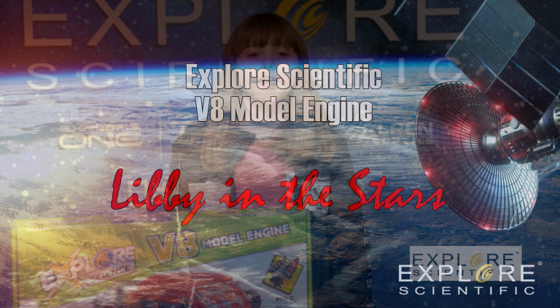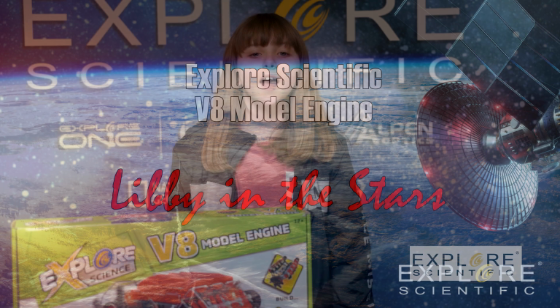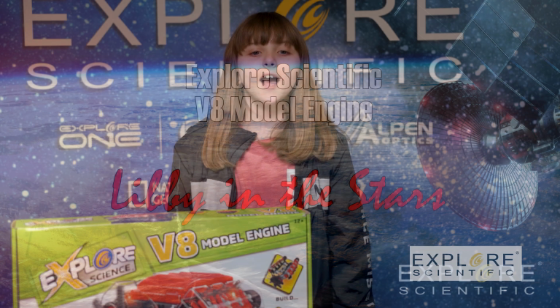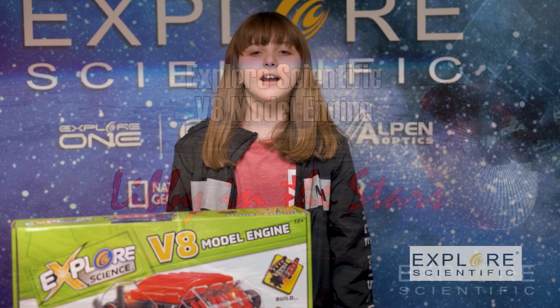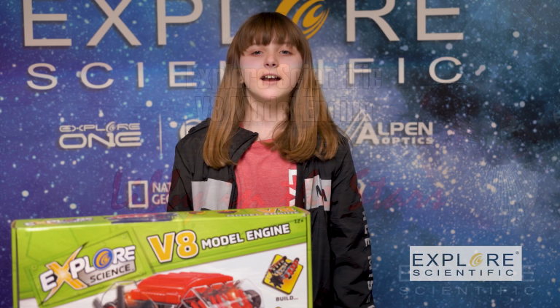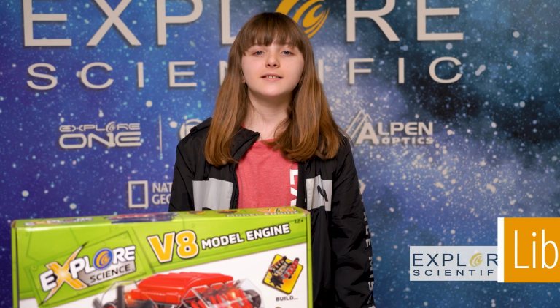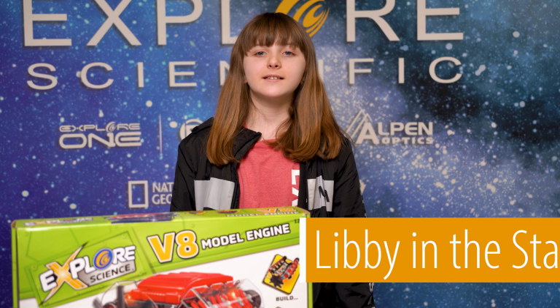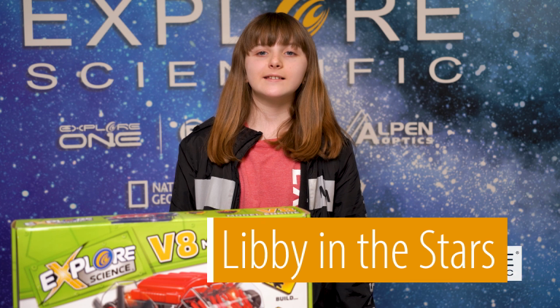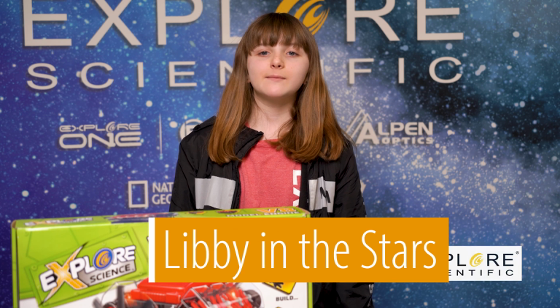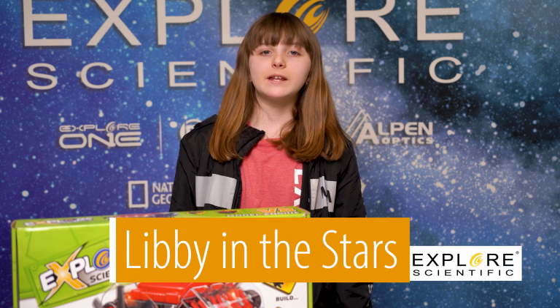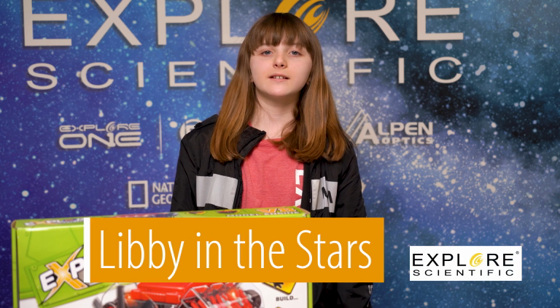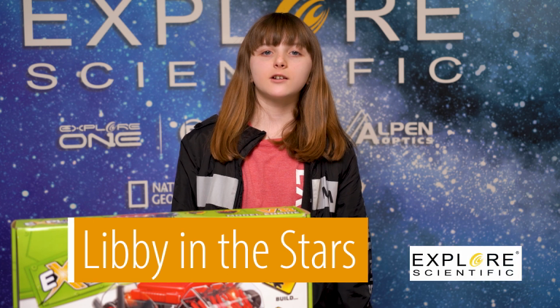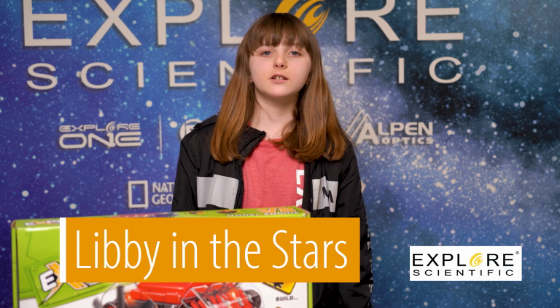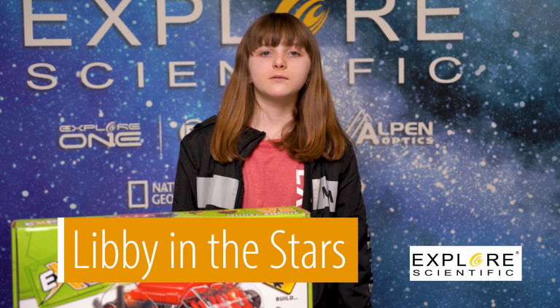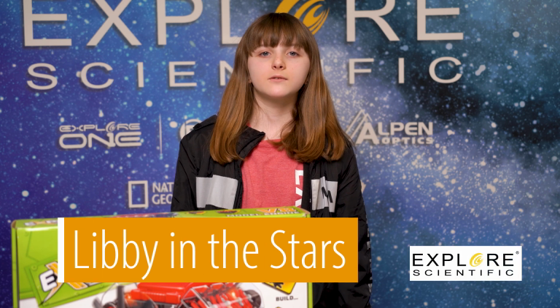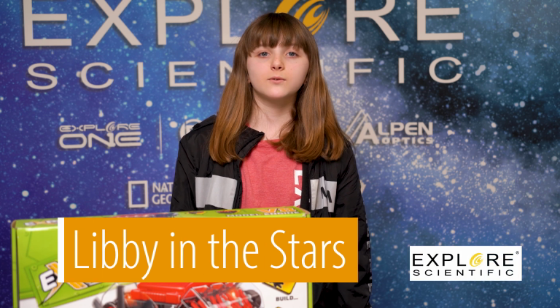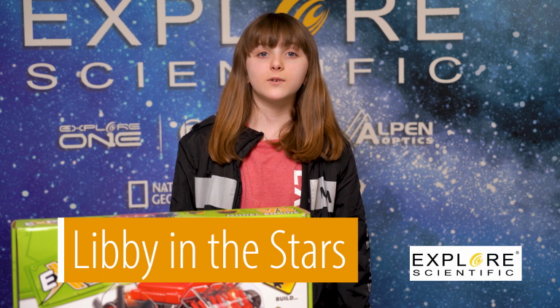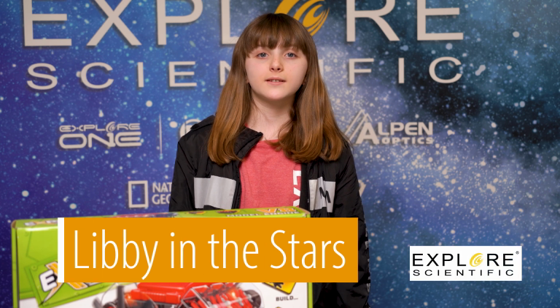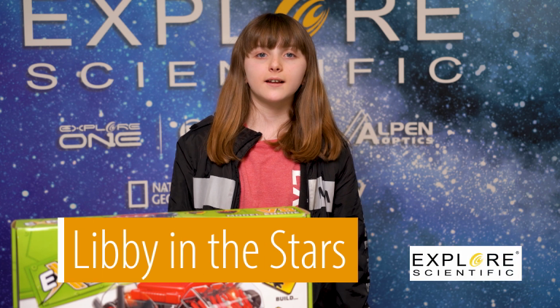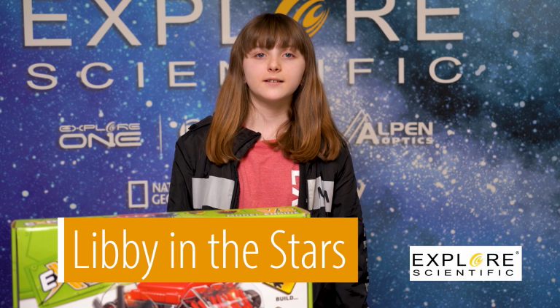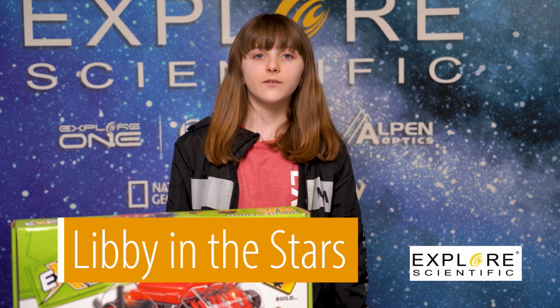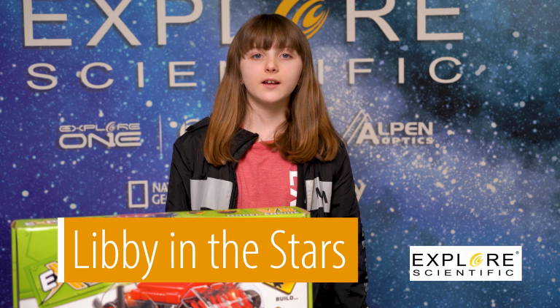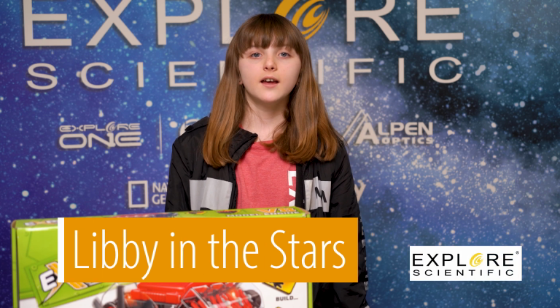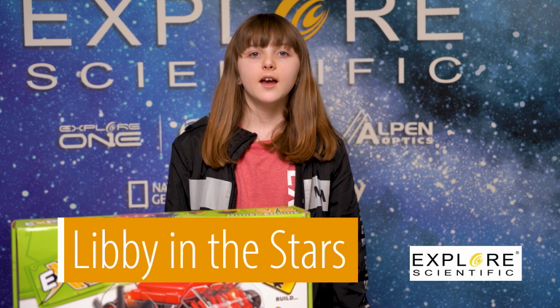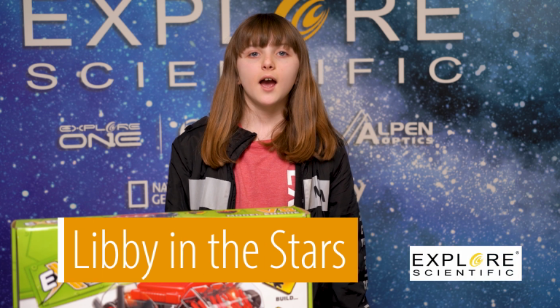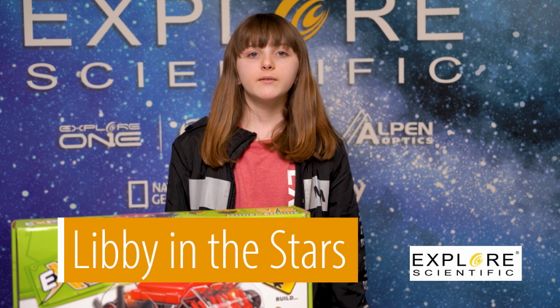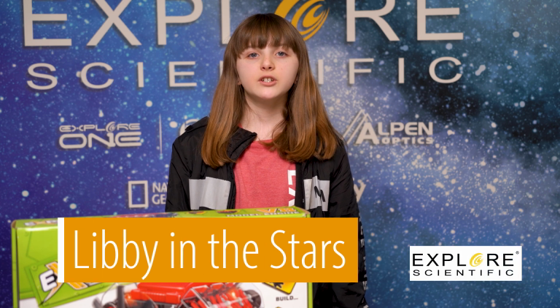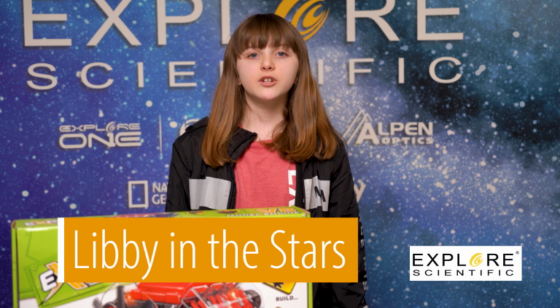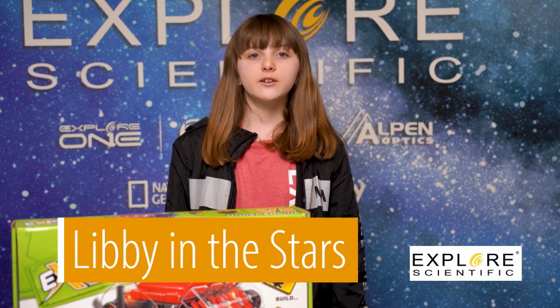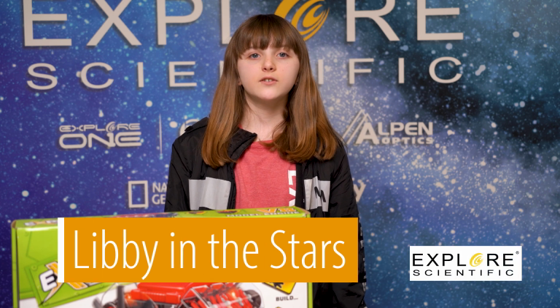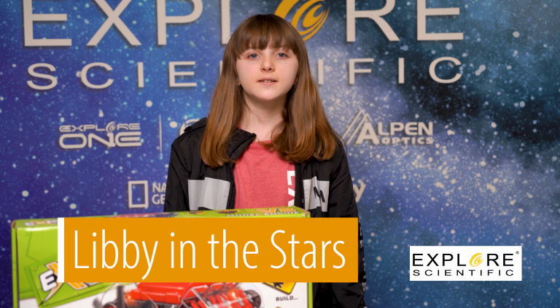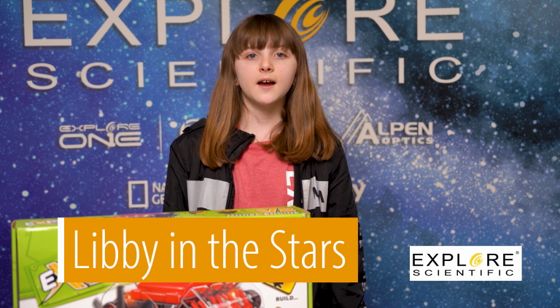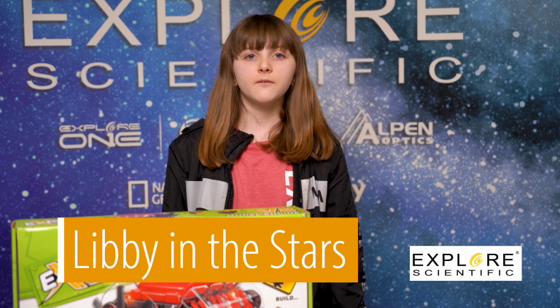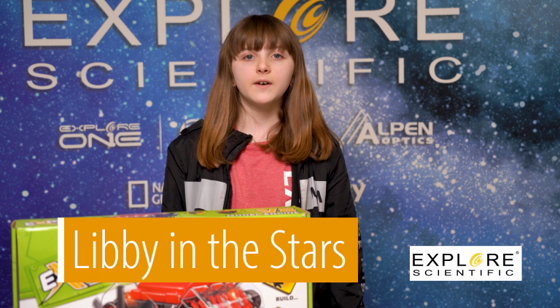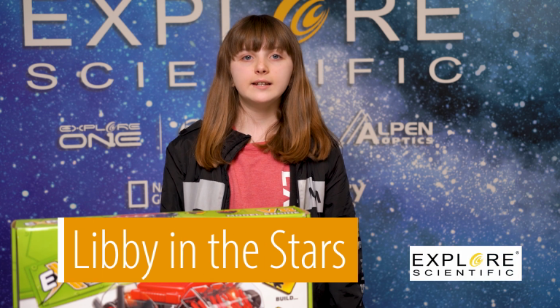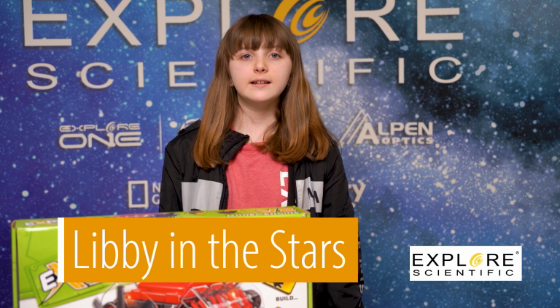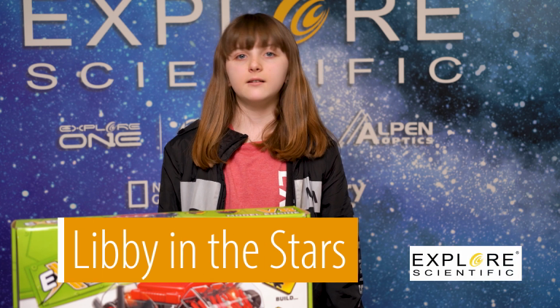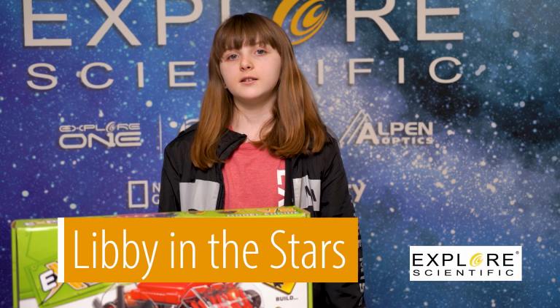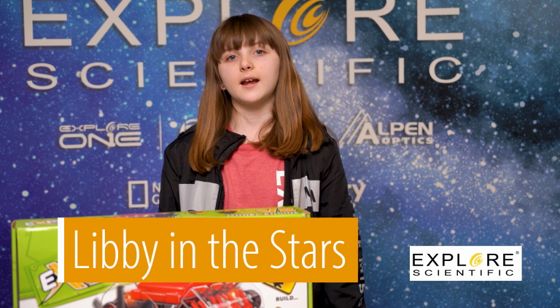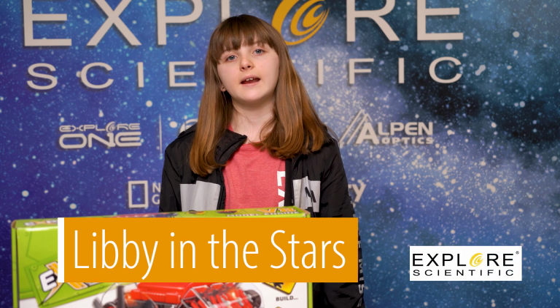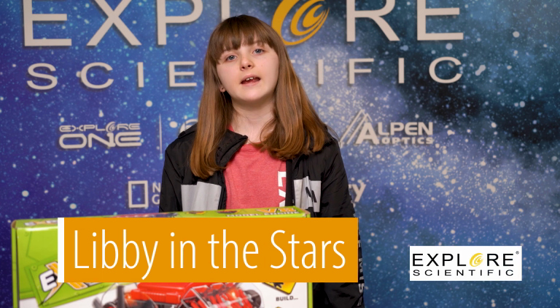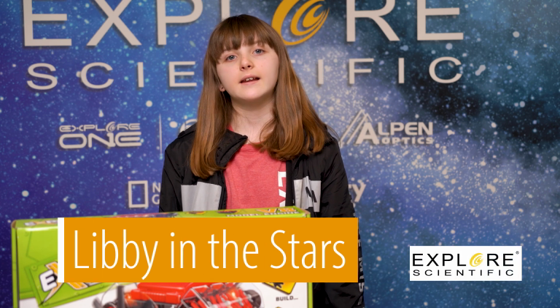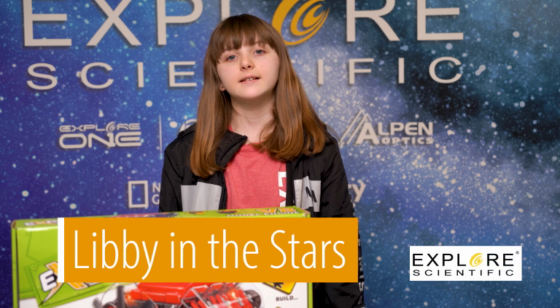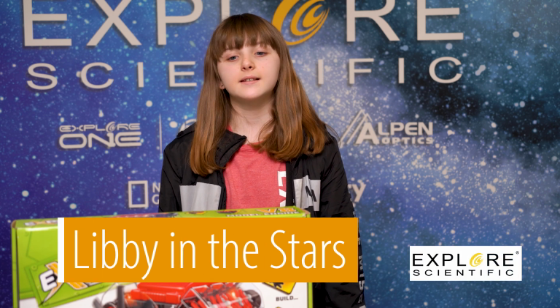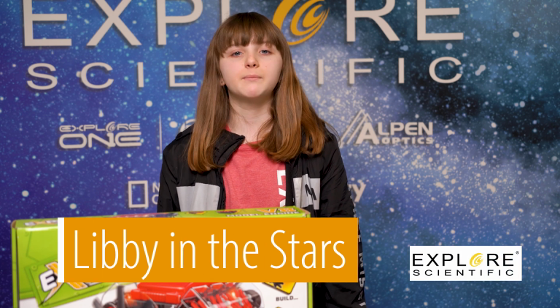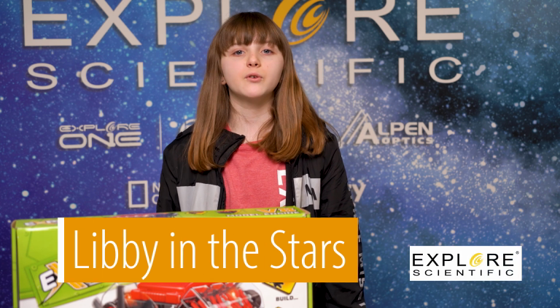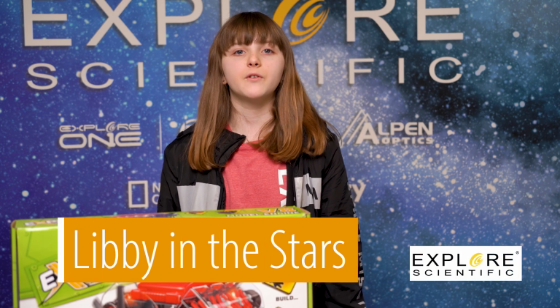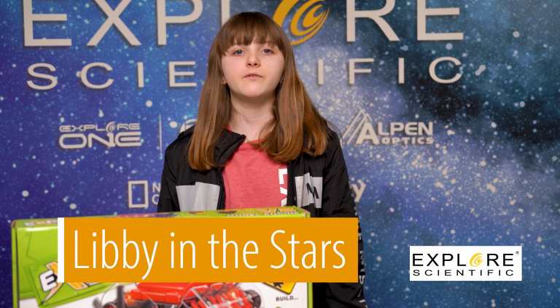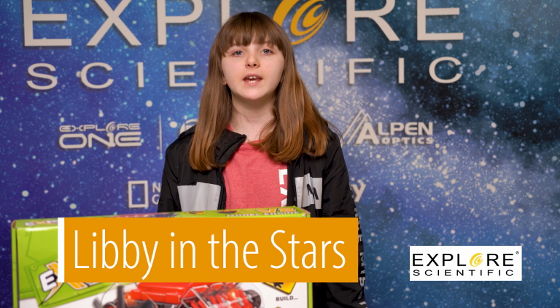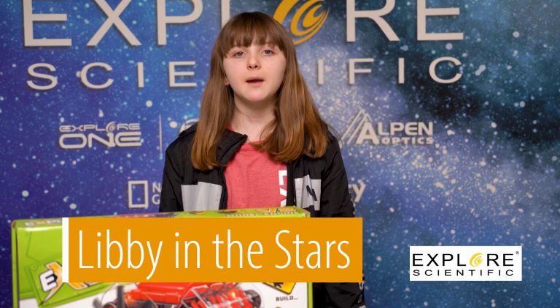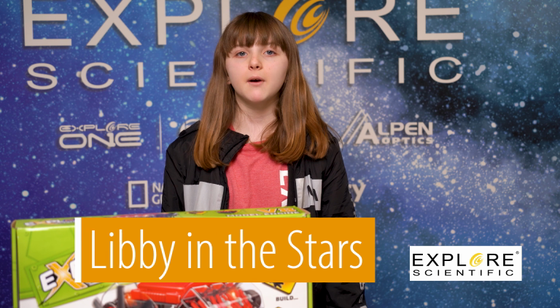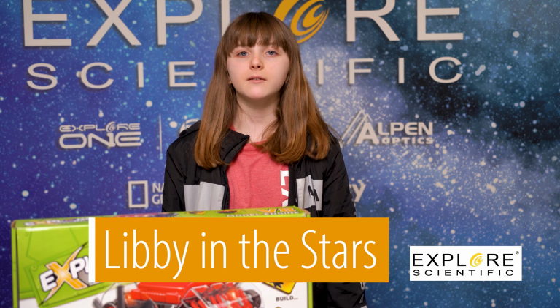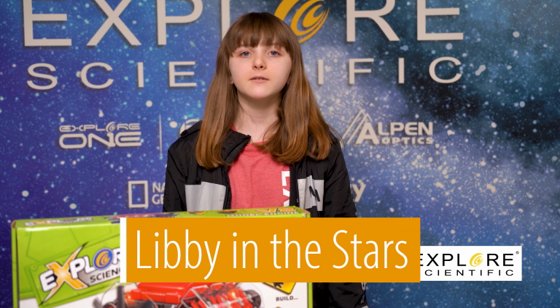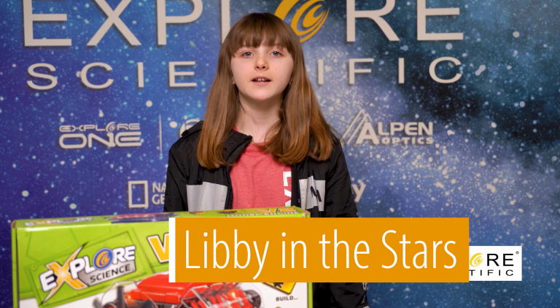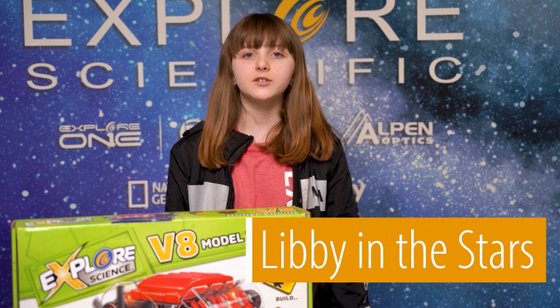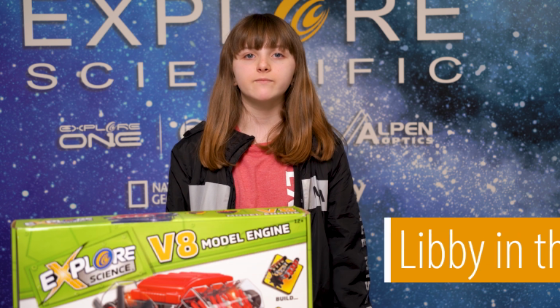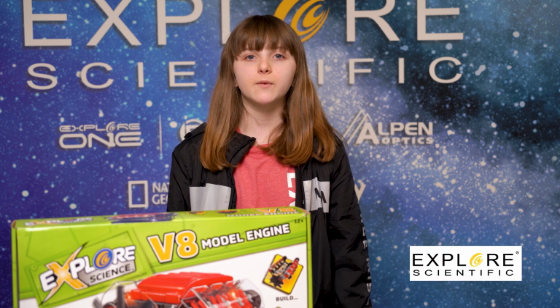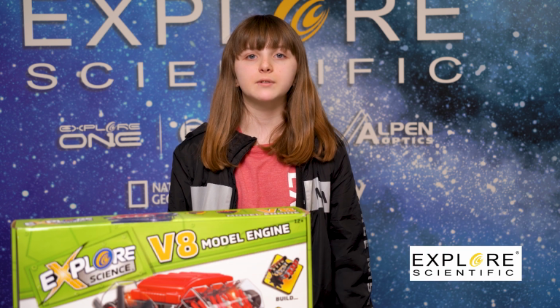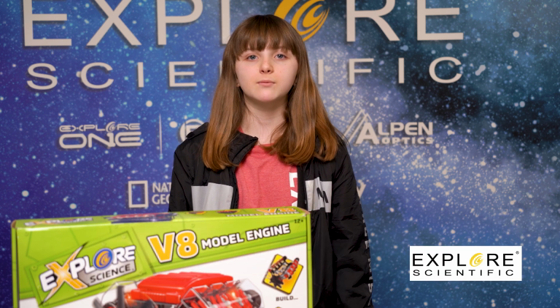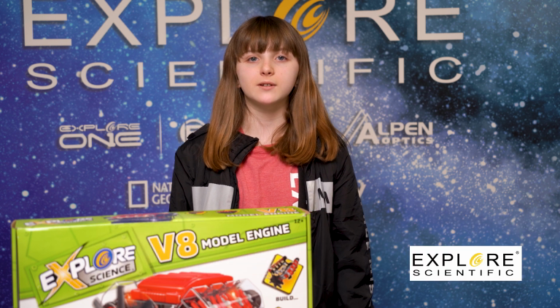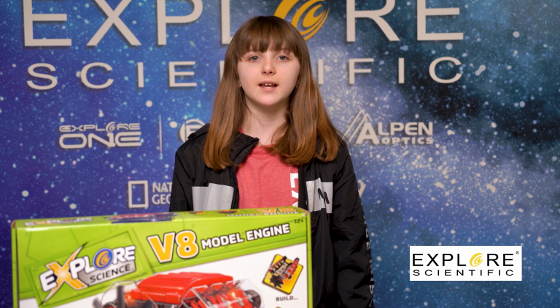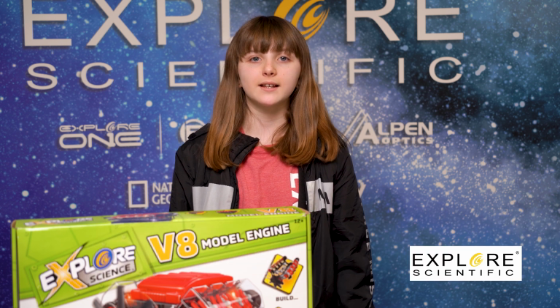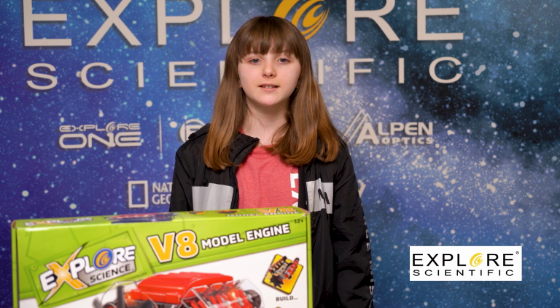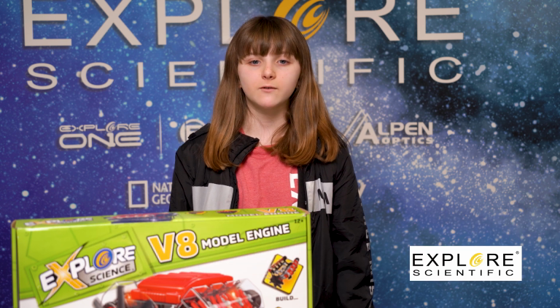Hi guys, this is Levine with Stardust from Explore Scientific. I'm going to show you just how fun and entertaining it is to build the V8 model engine from Explore Scientific.